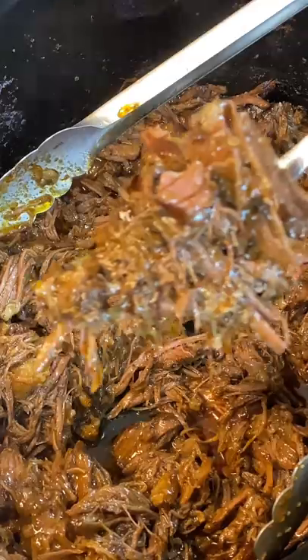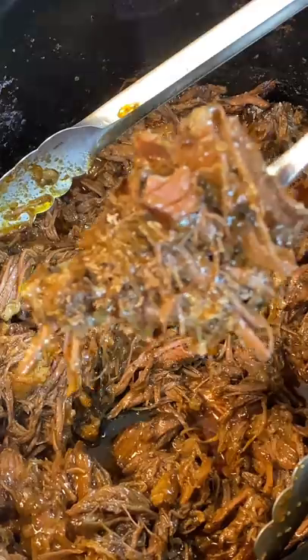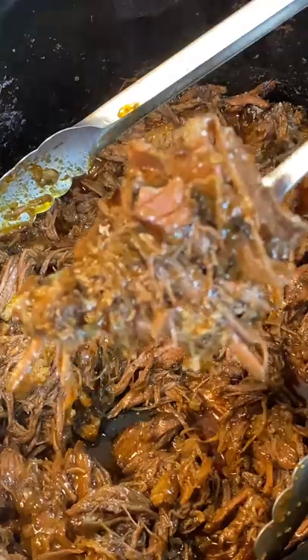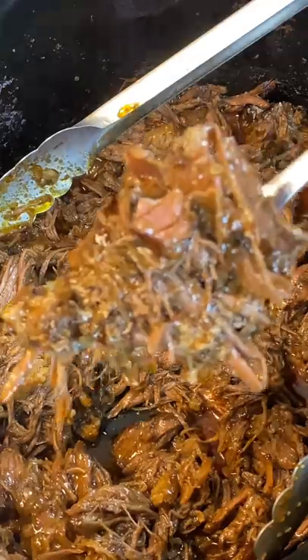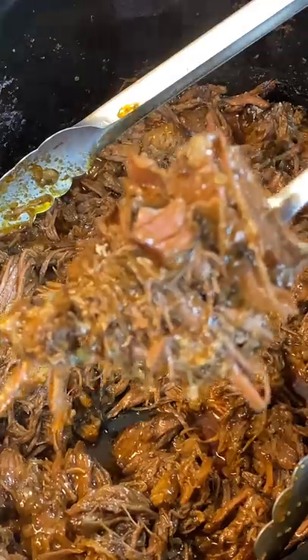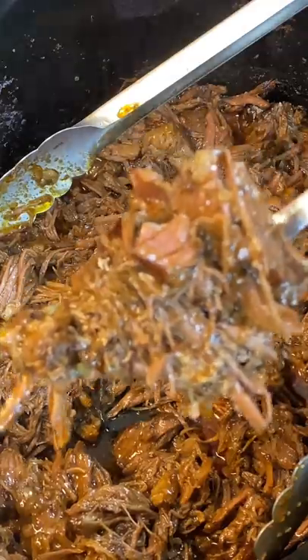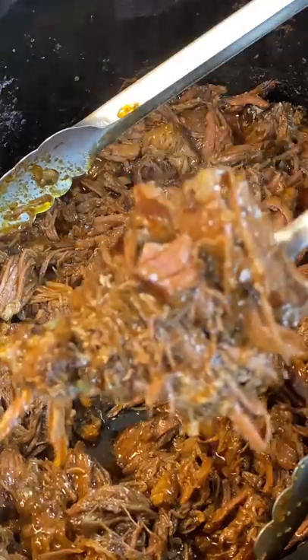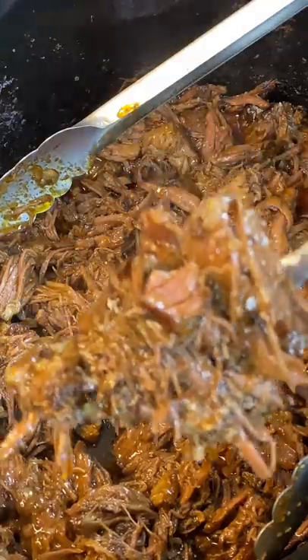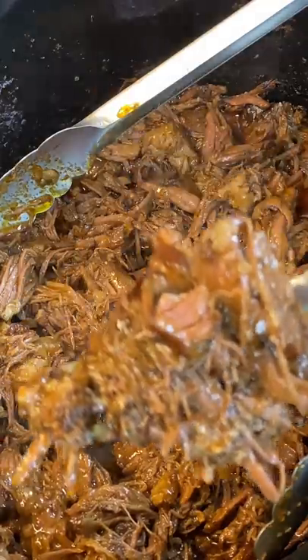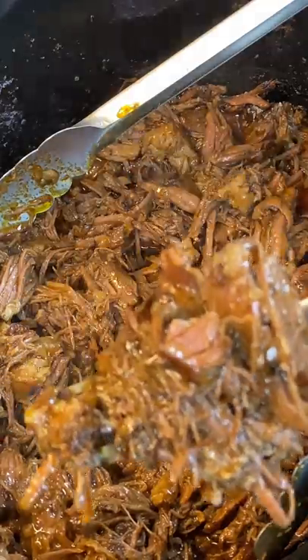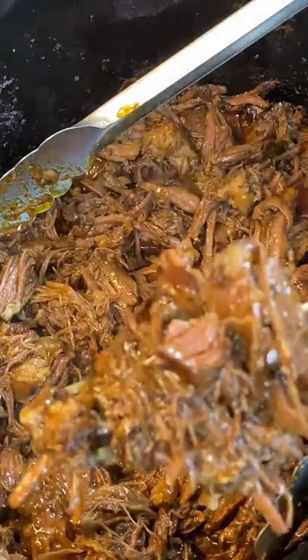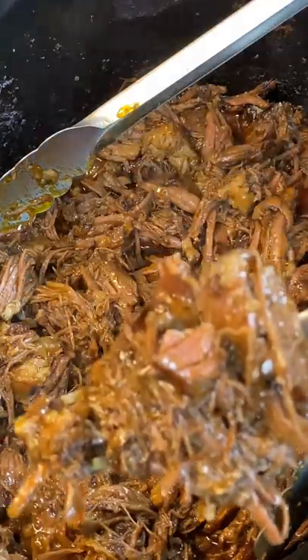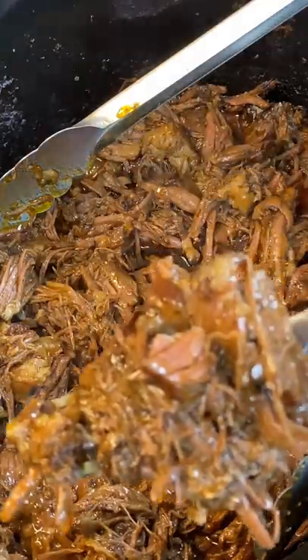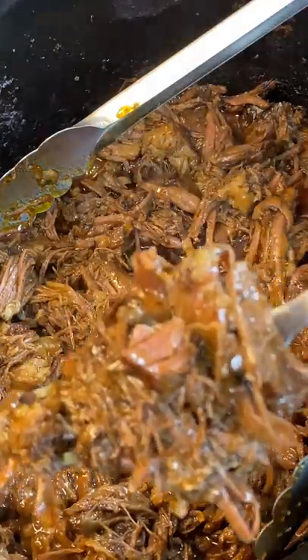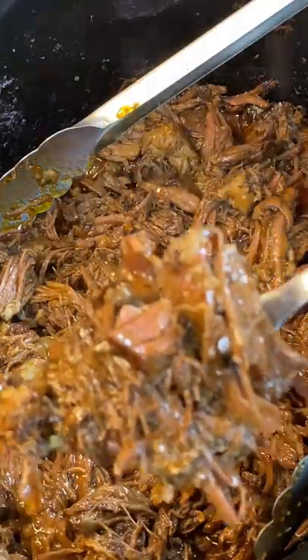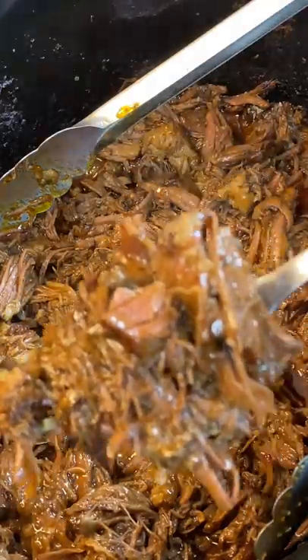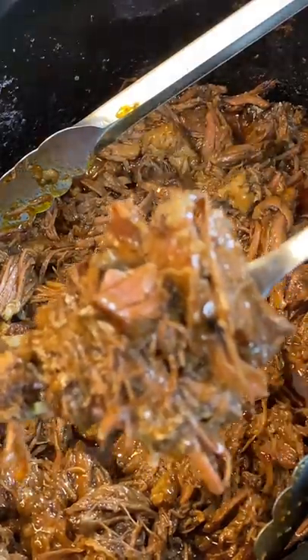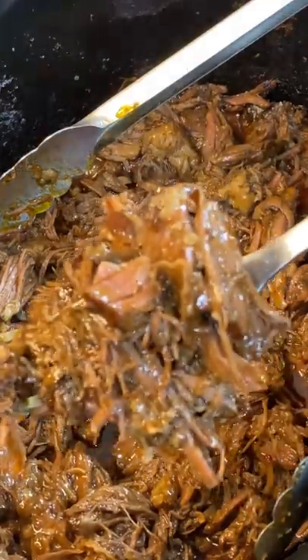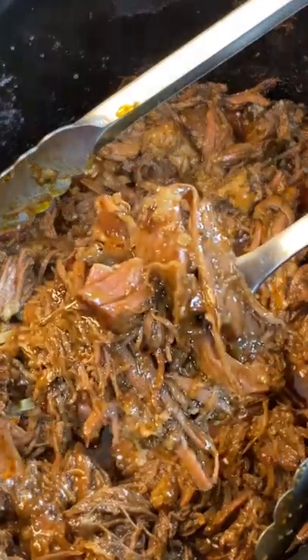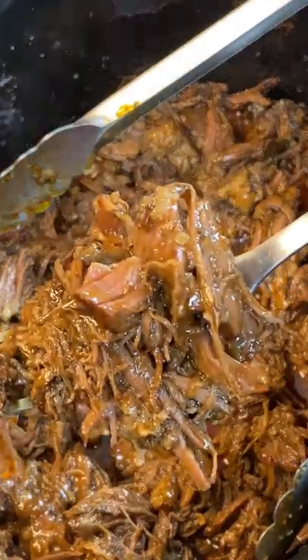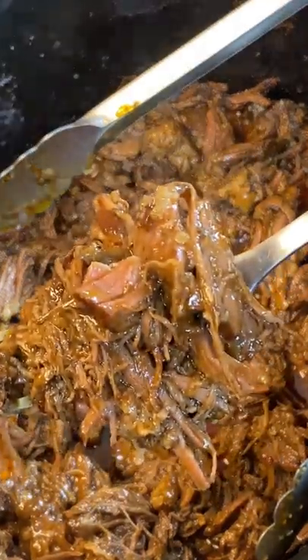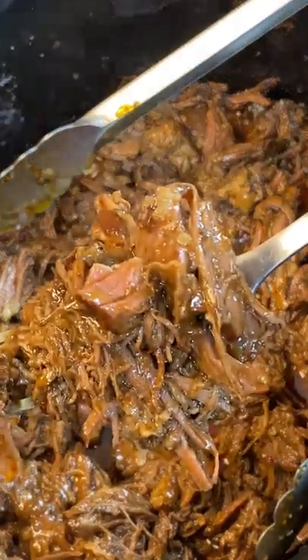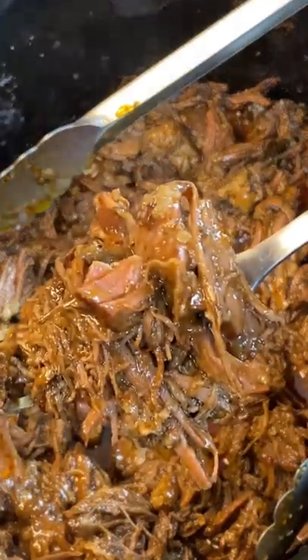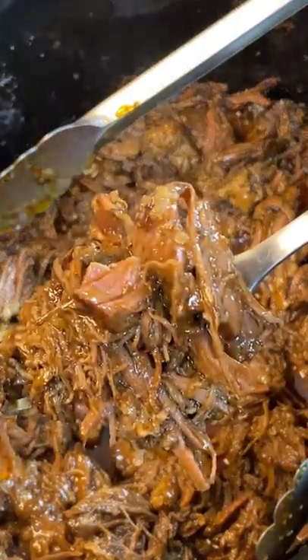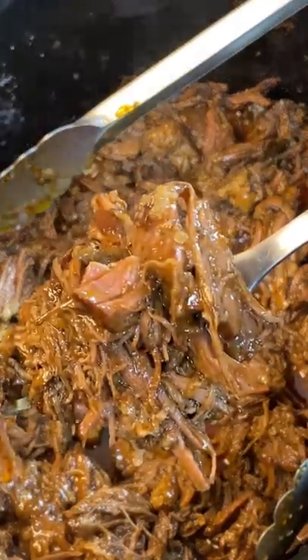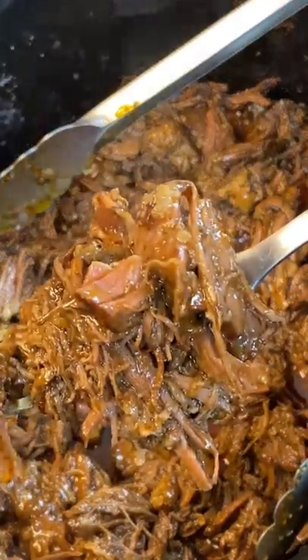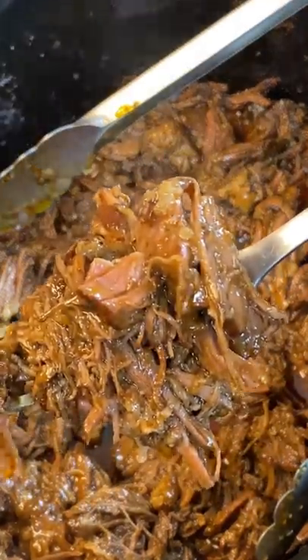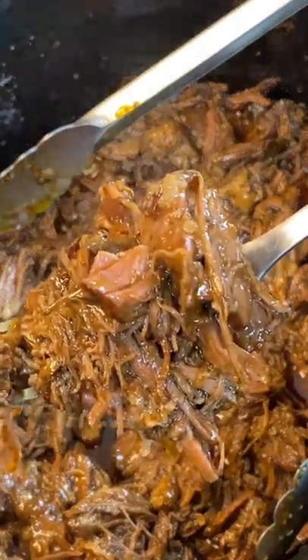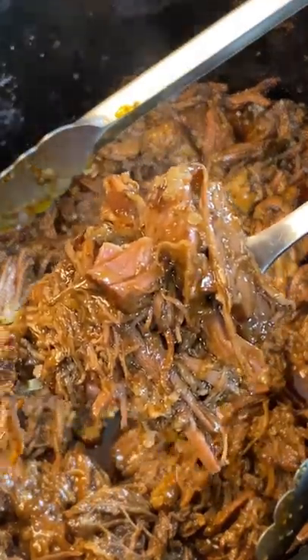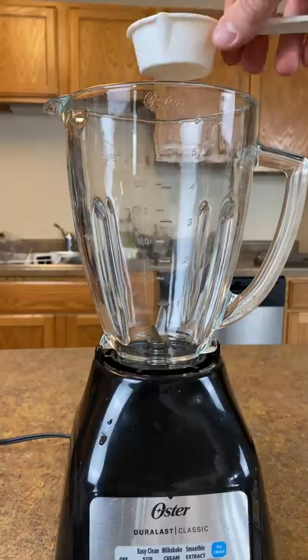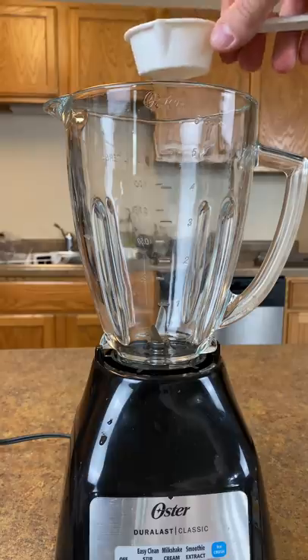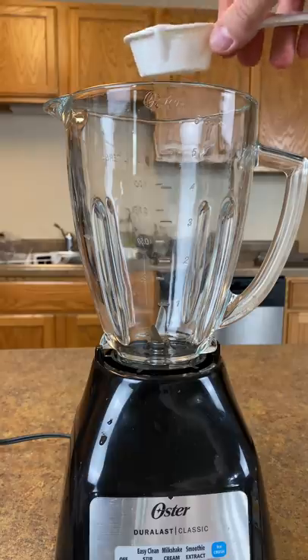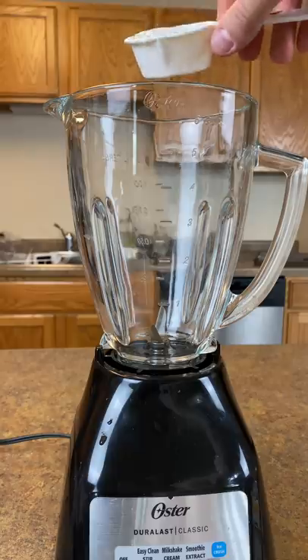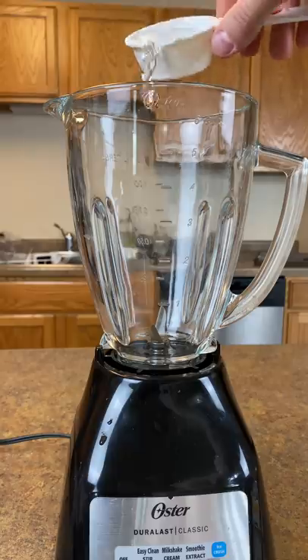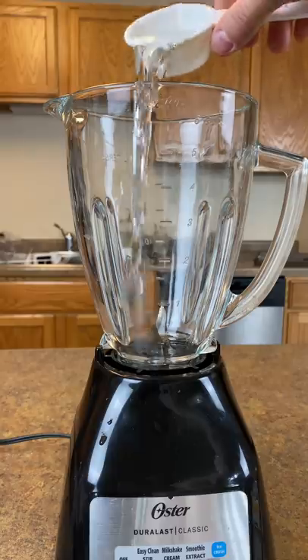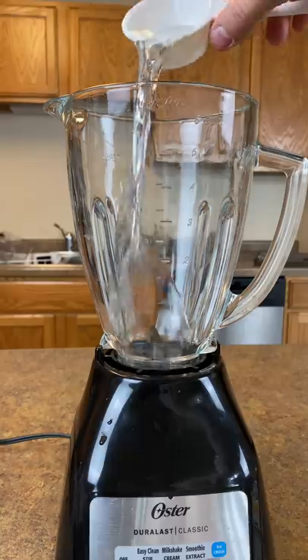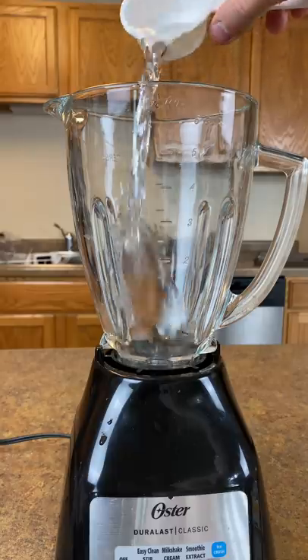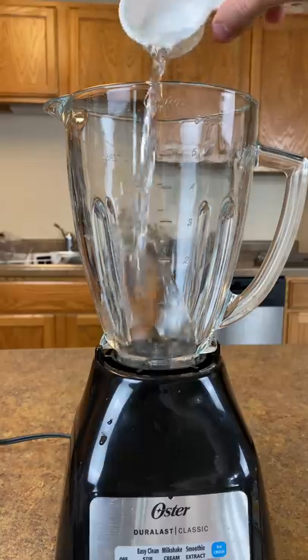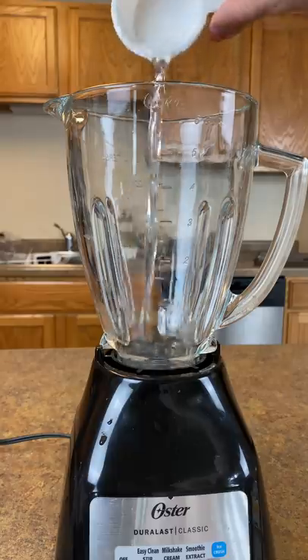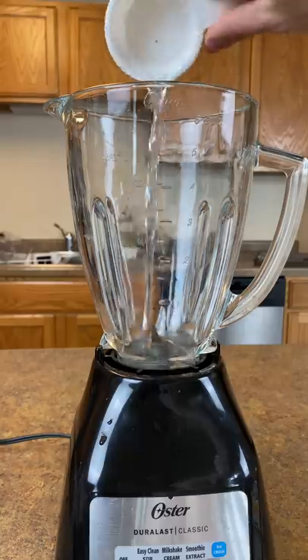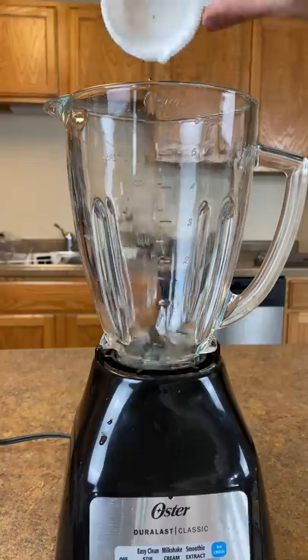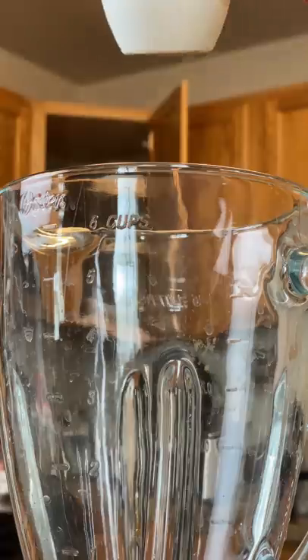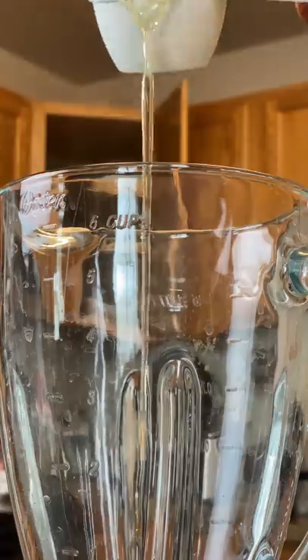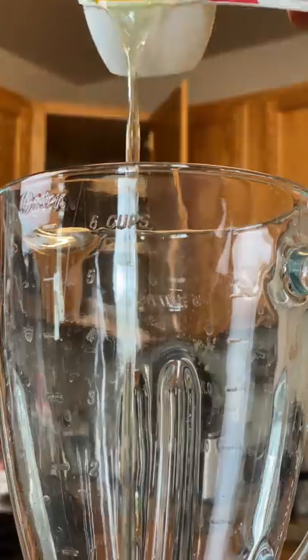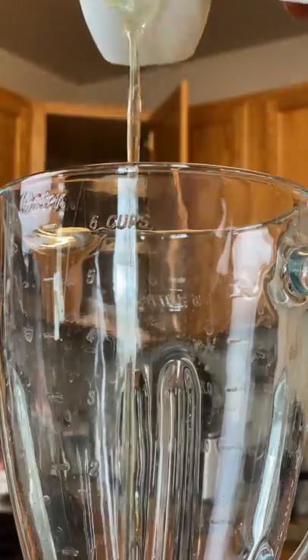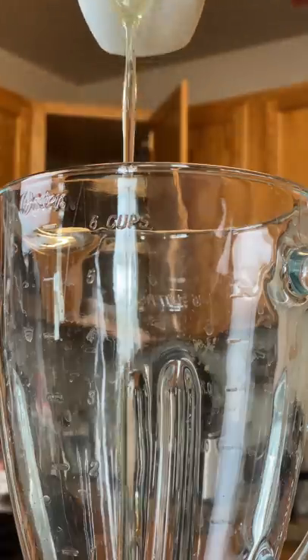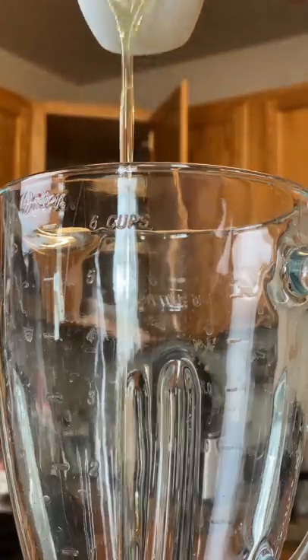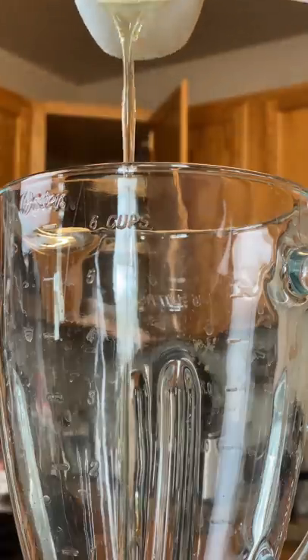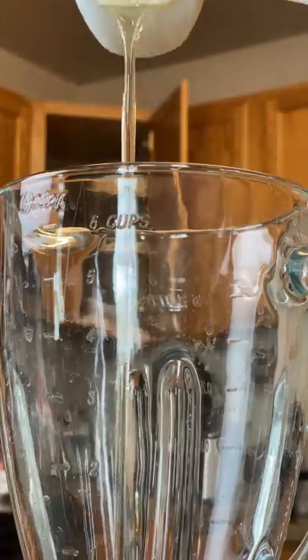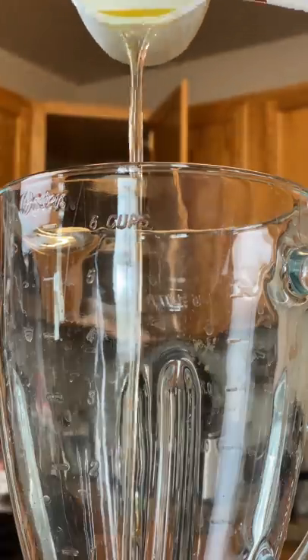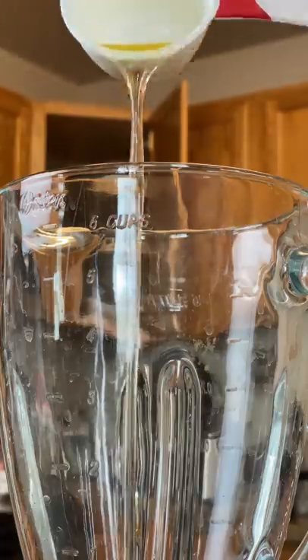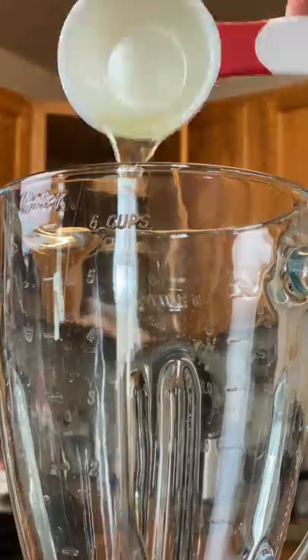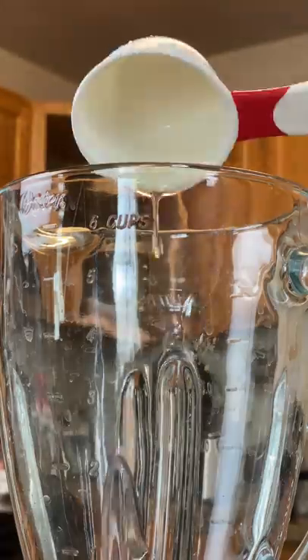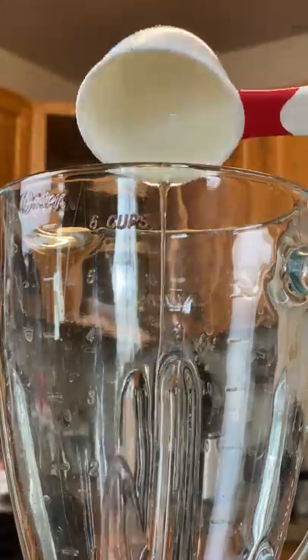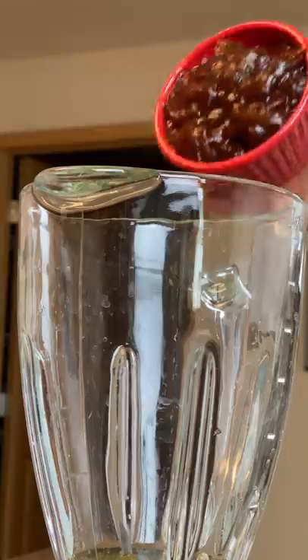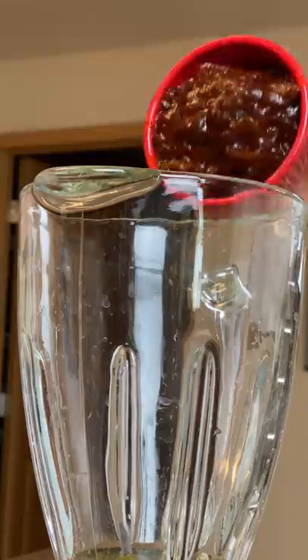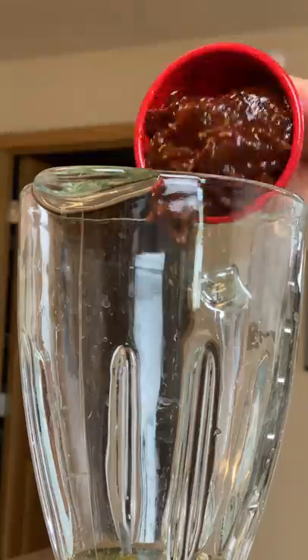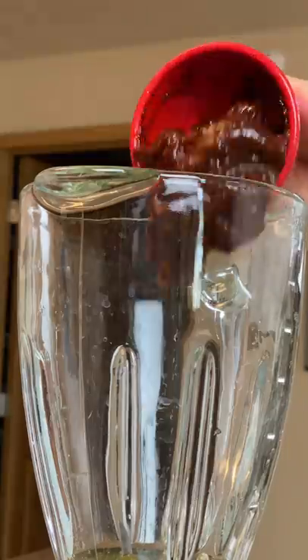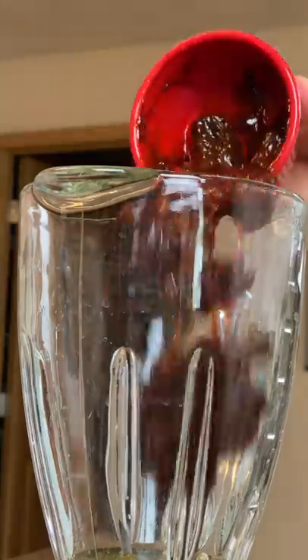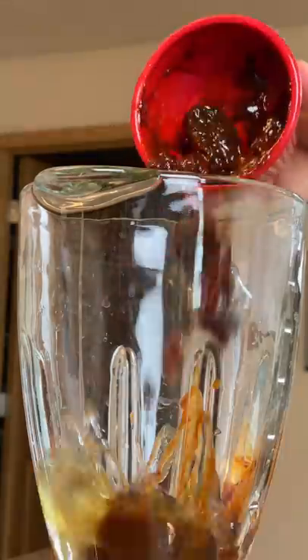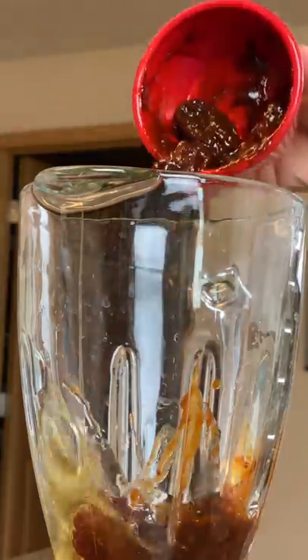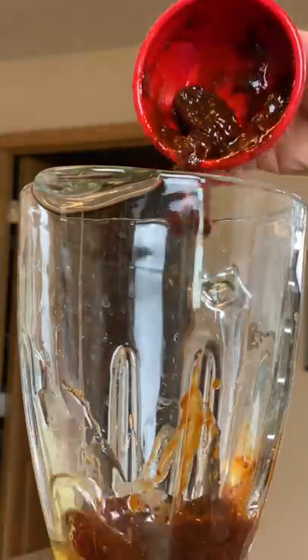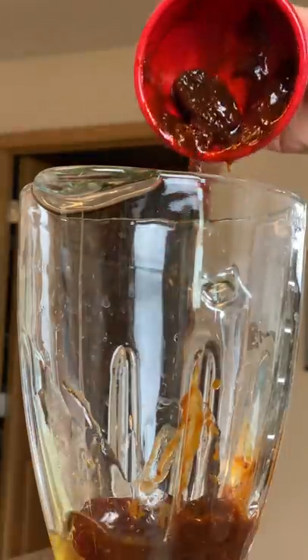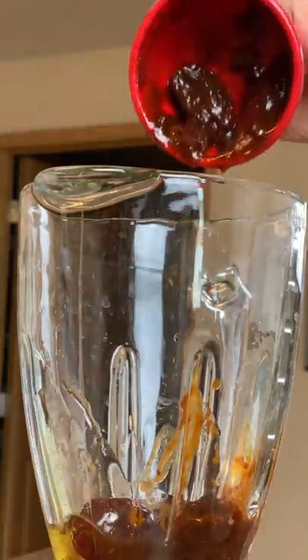This is Chipotle's official barbacoa recipe at home. Add 1¼ cup of water and rice bran oil to a blender. Add chipotle peppers and adobo sauce.